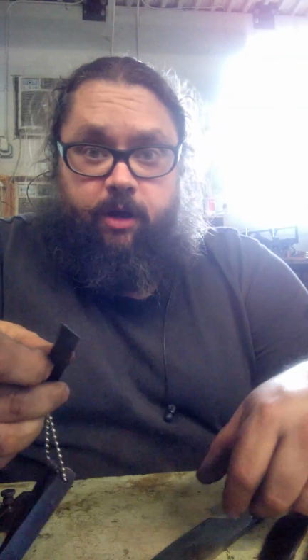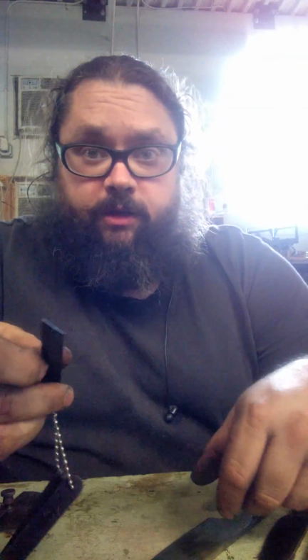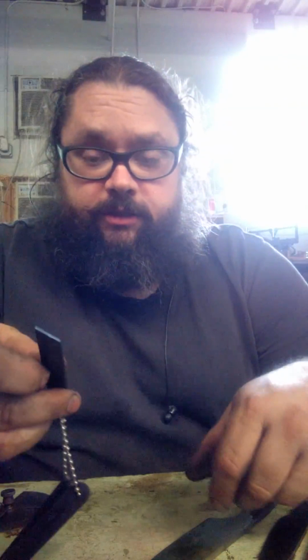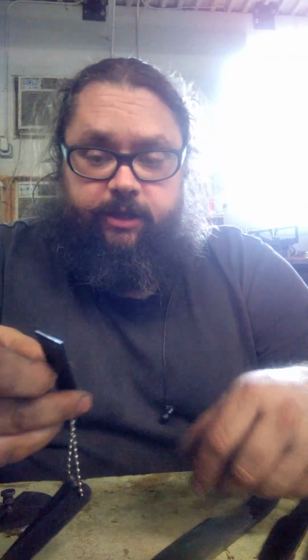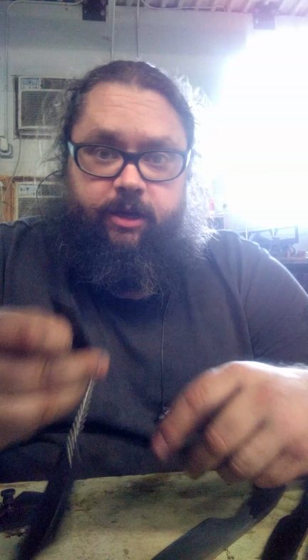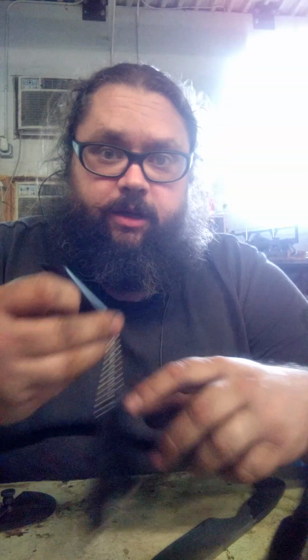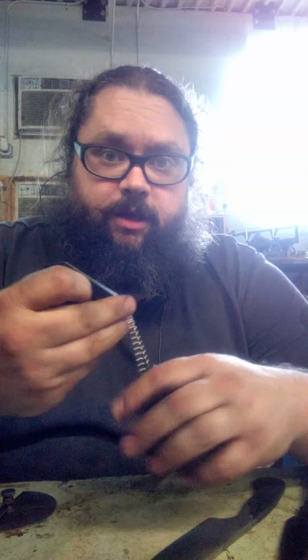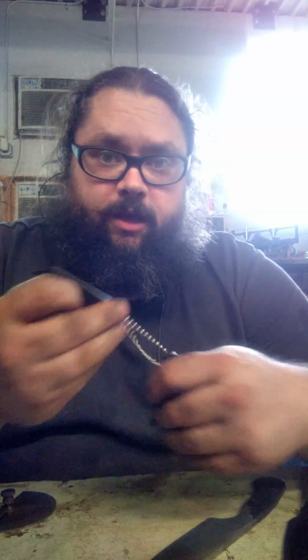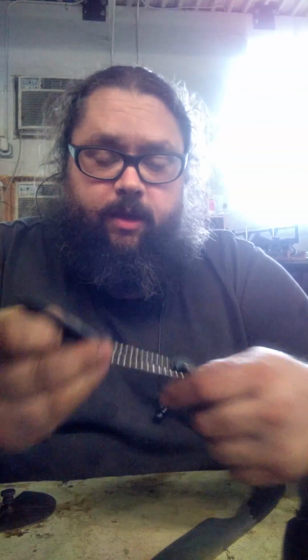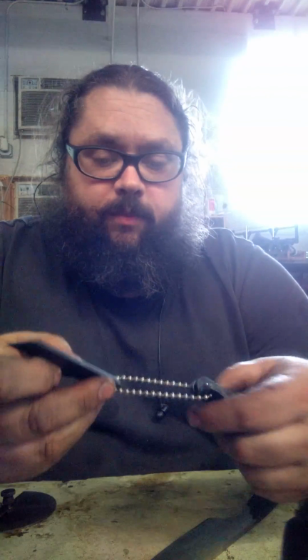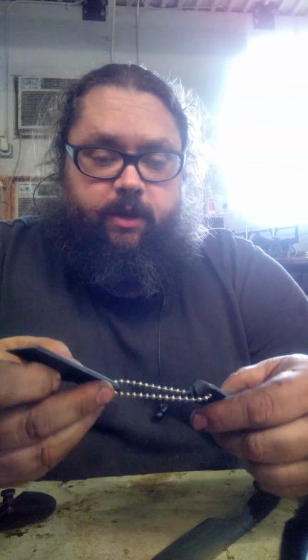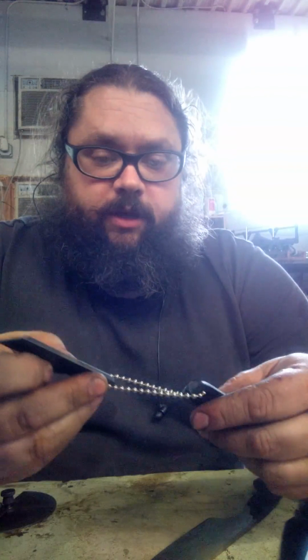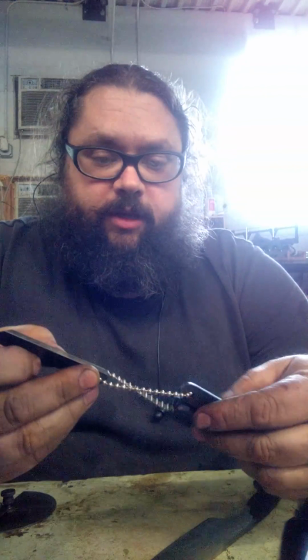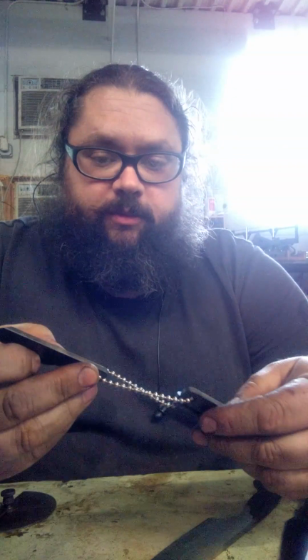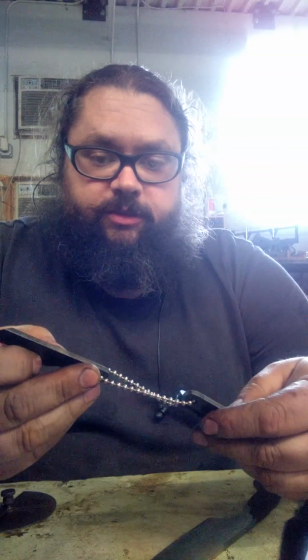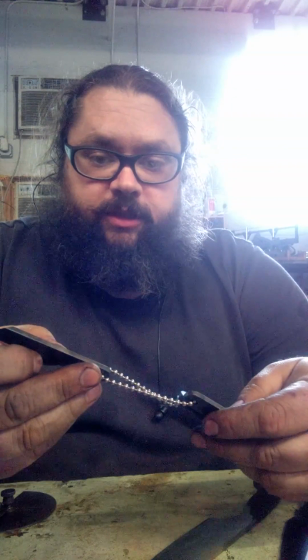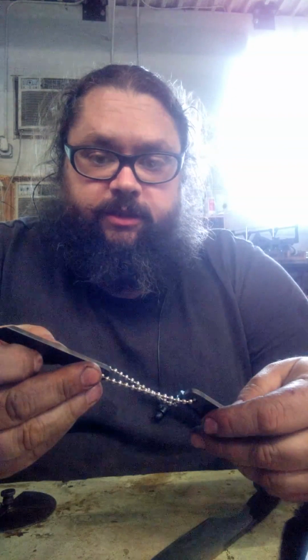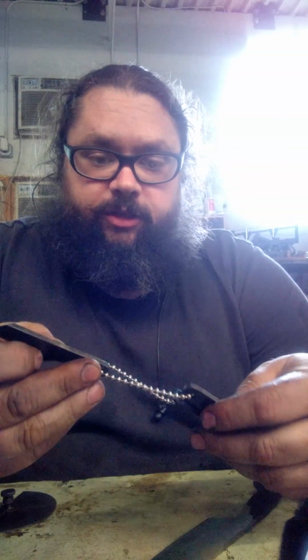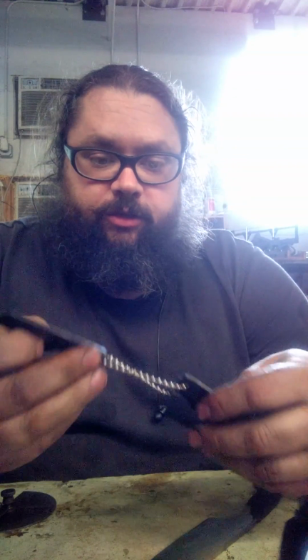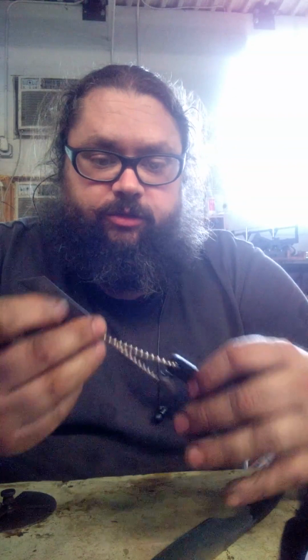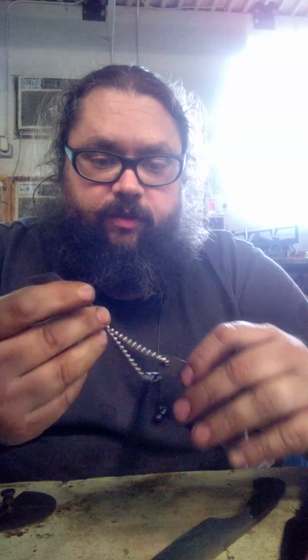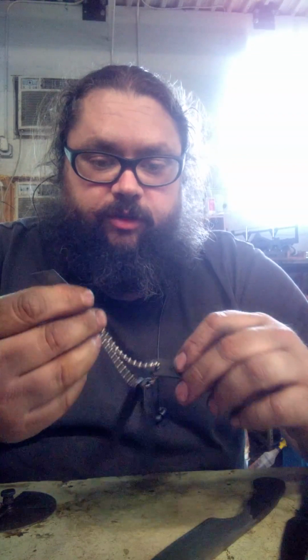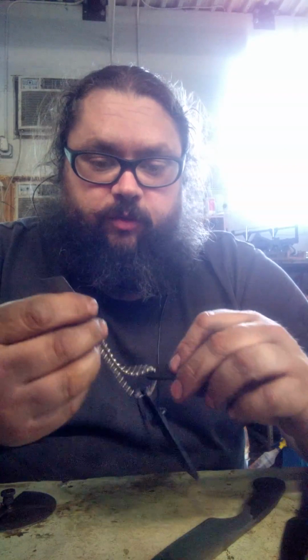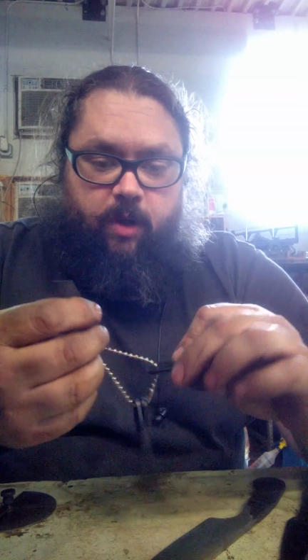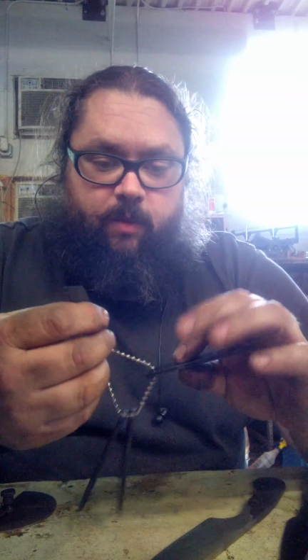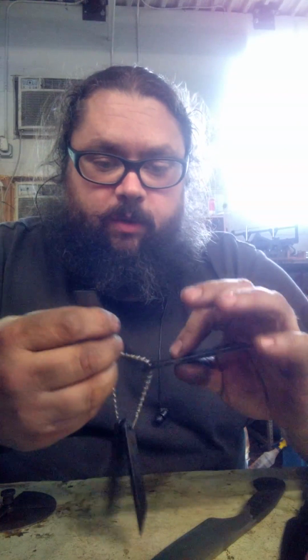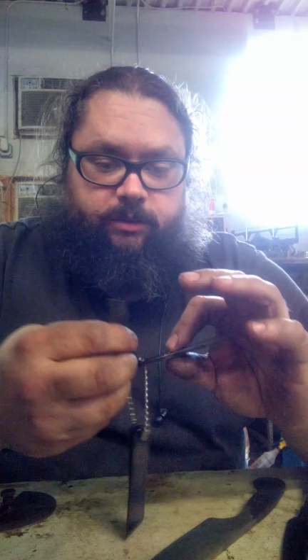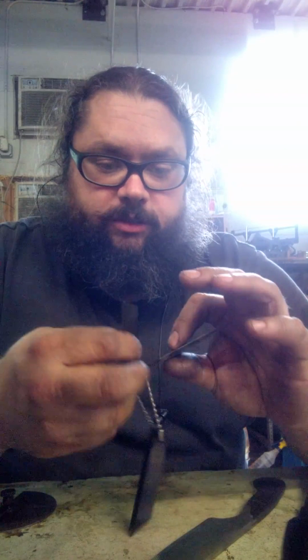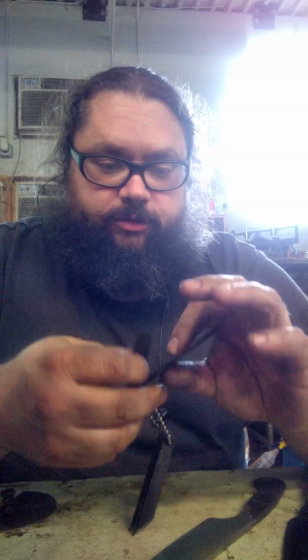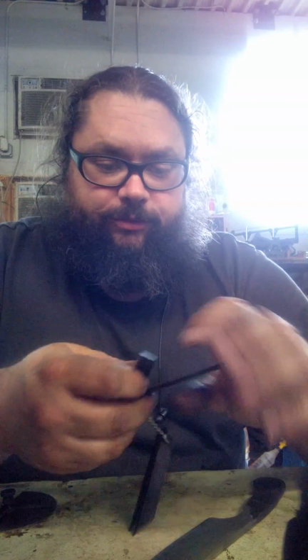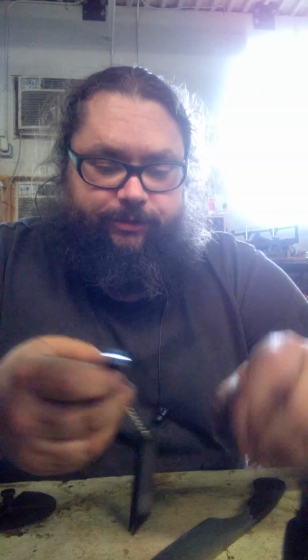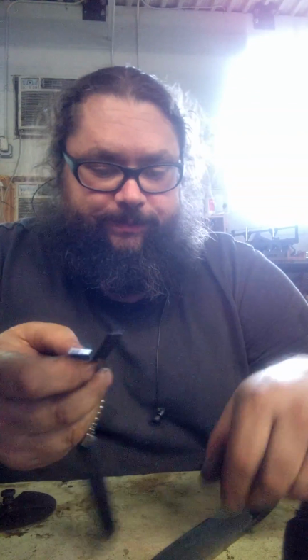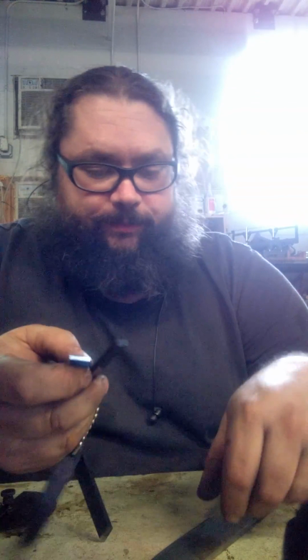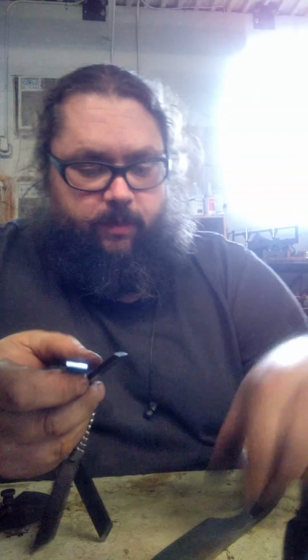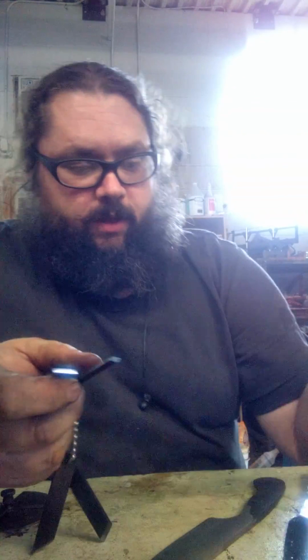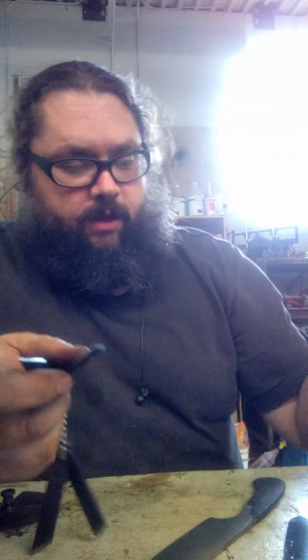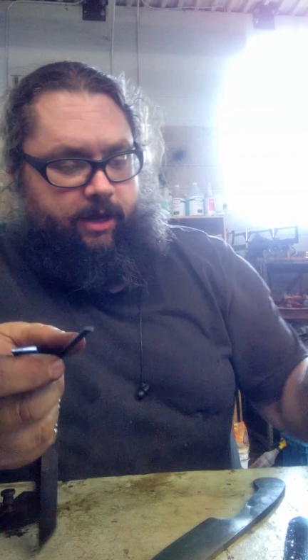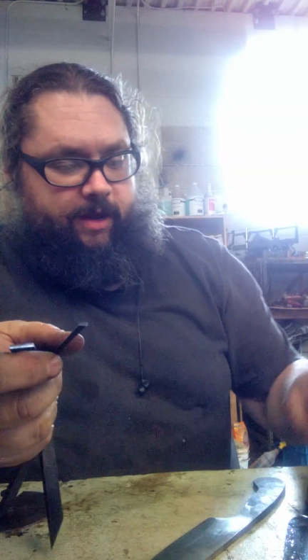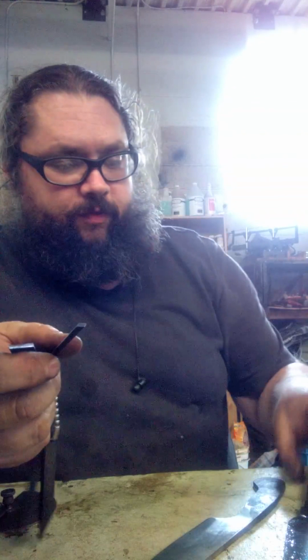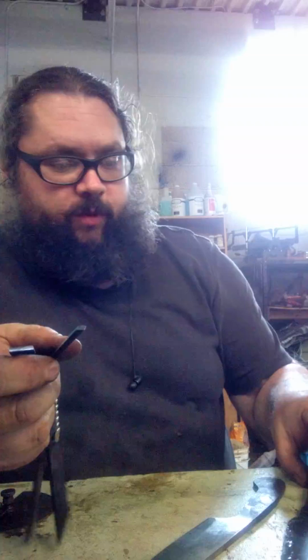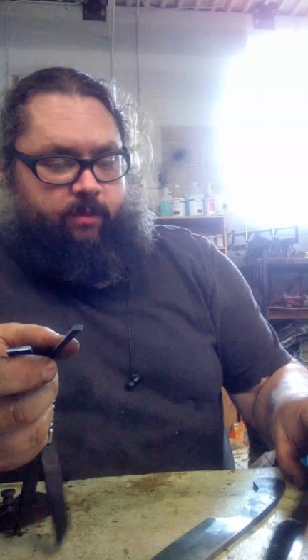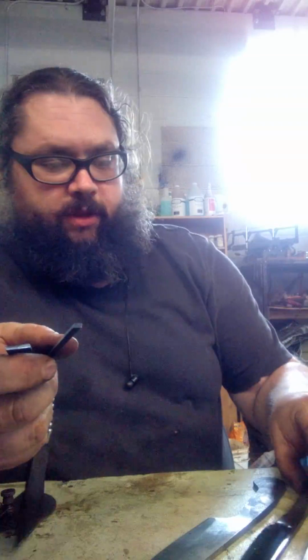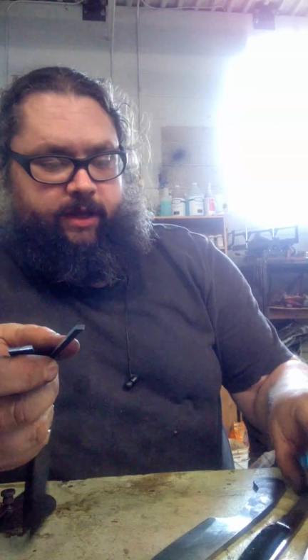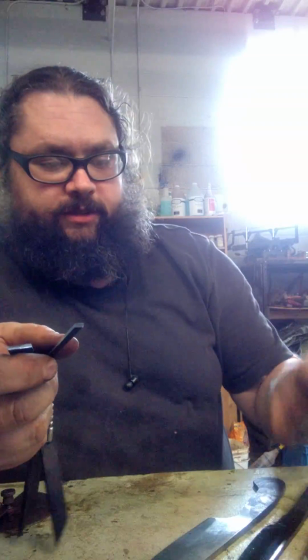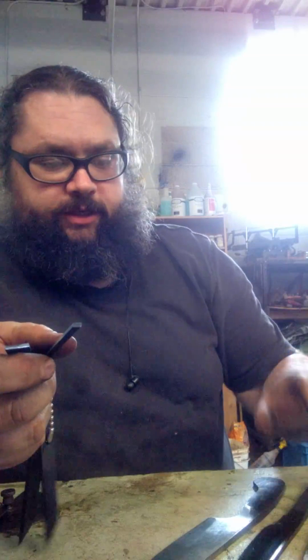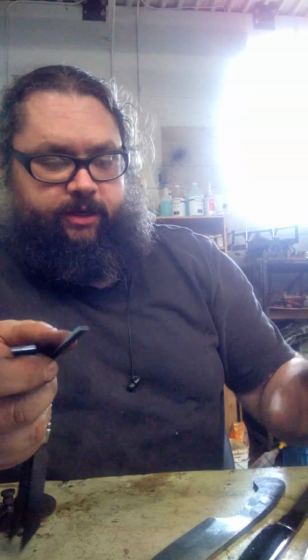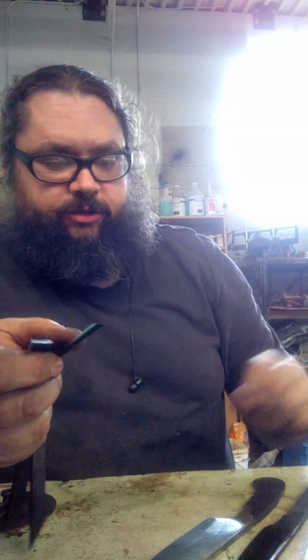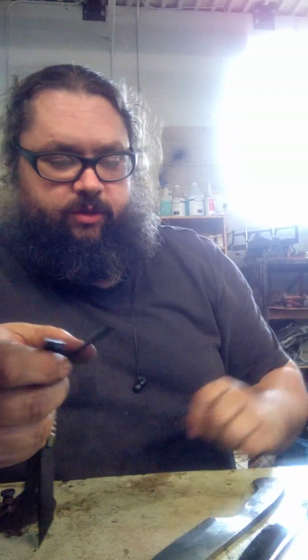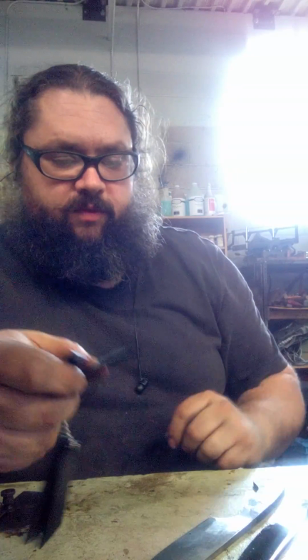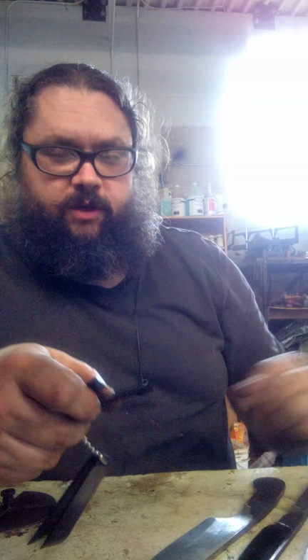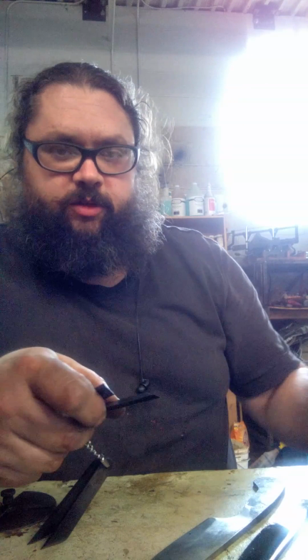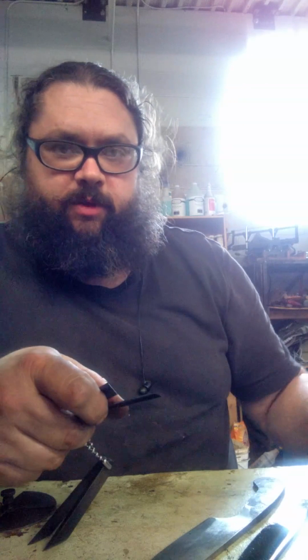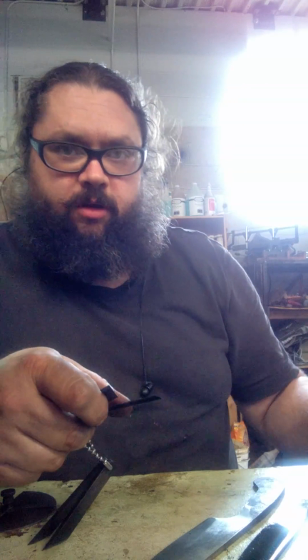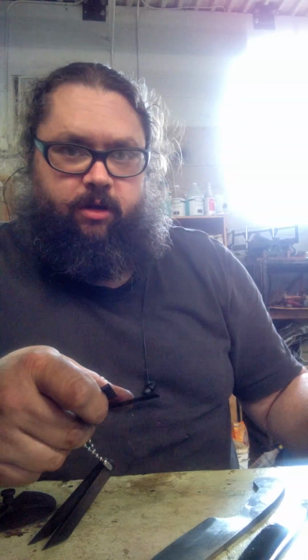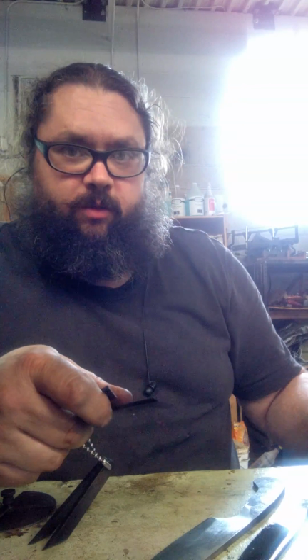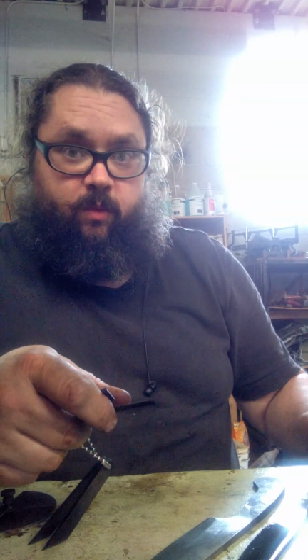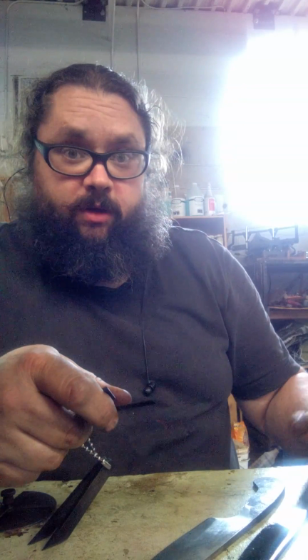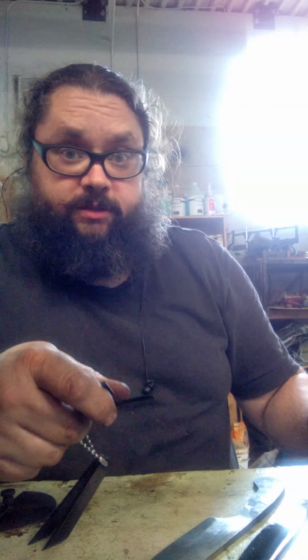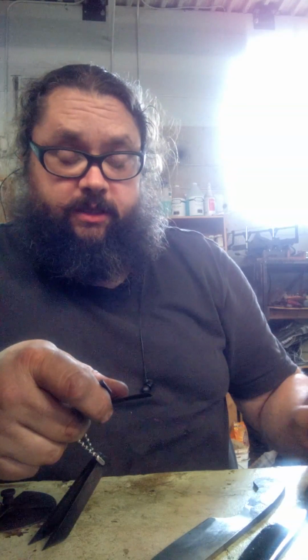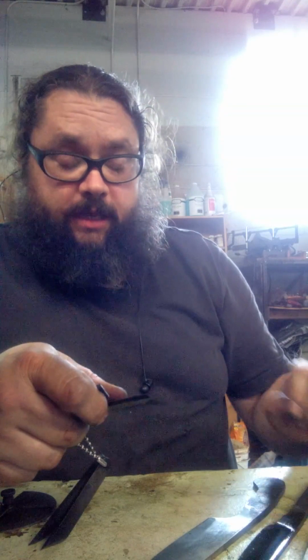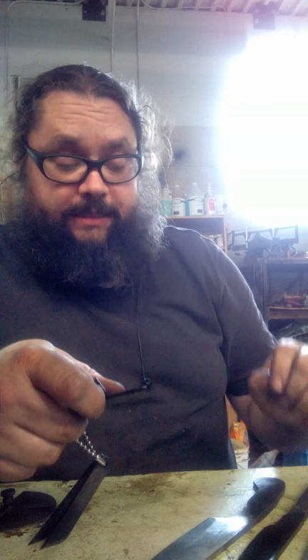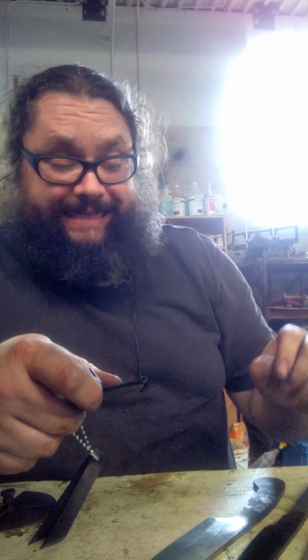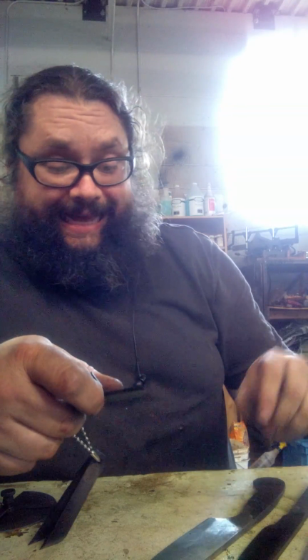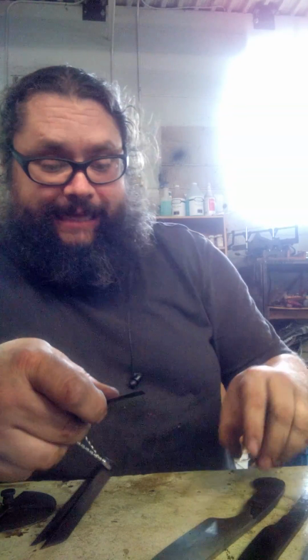Parkinson here. I'm going to demonstrate the use of these Rockwell chisels. I have three blades here, two of which have been hardened, one has not.